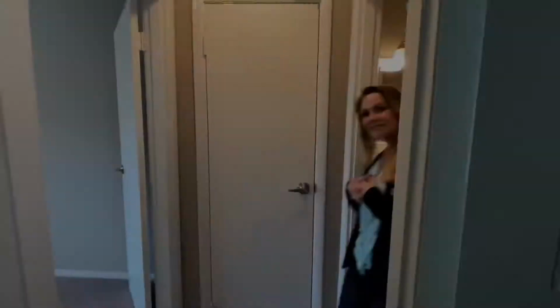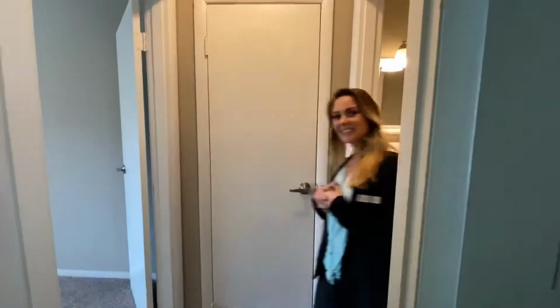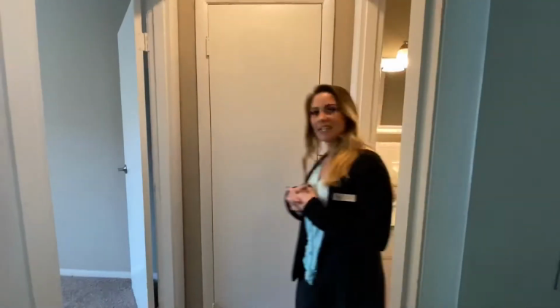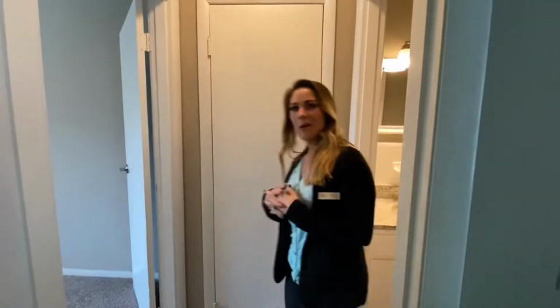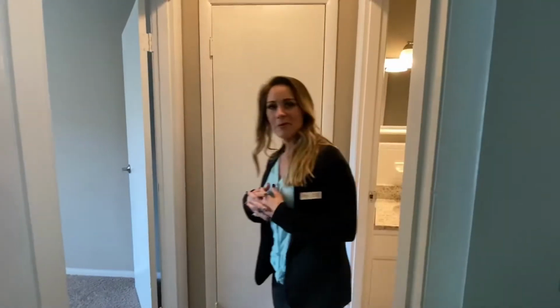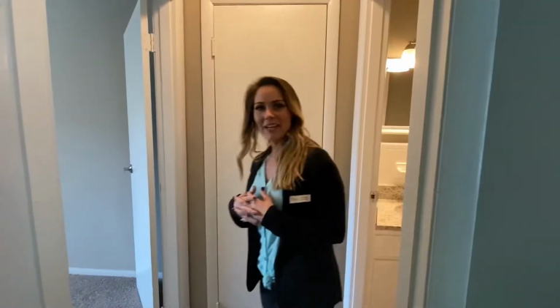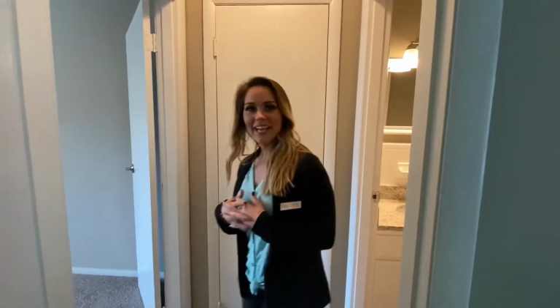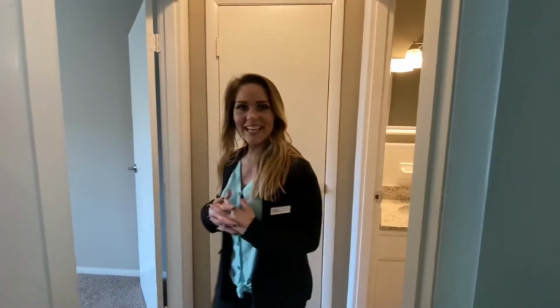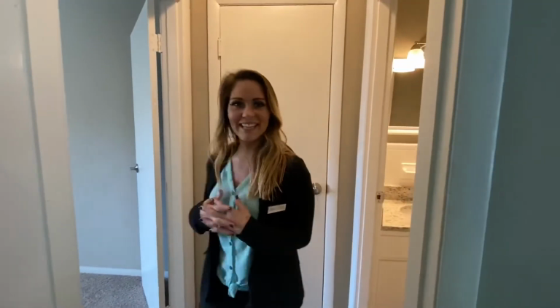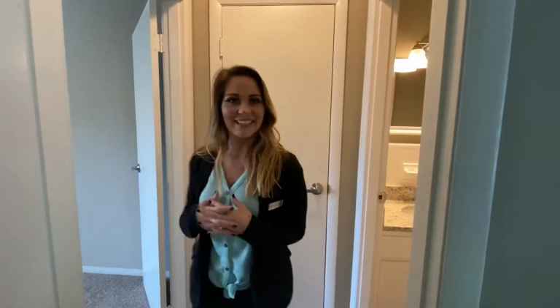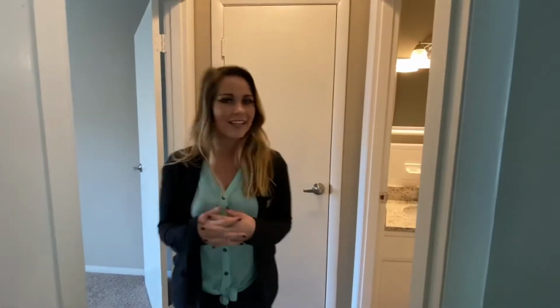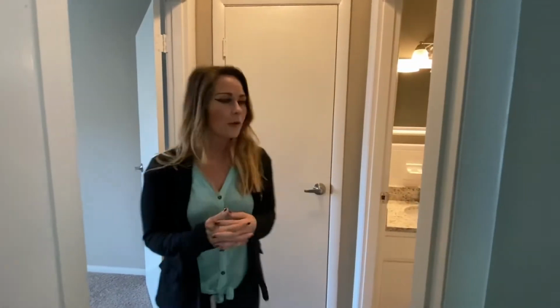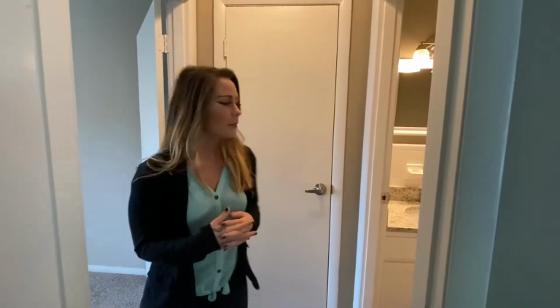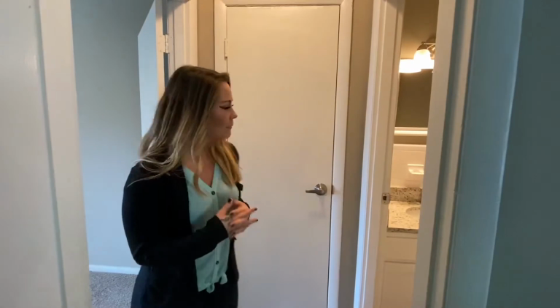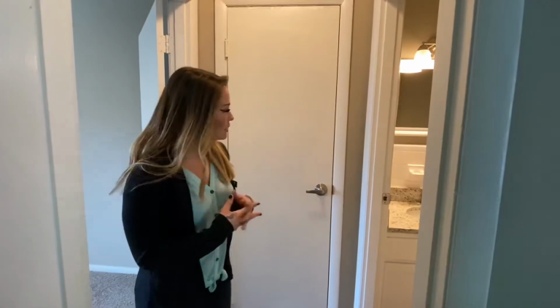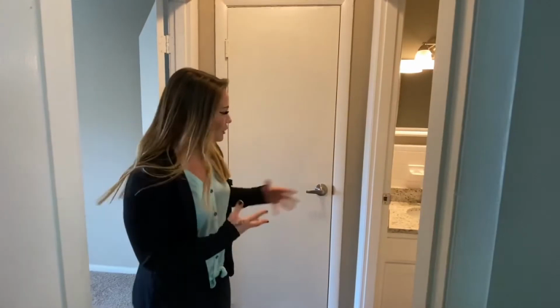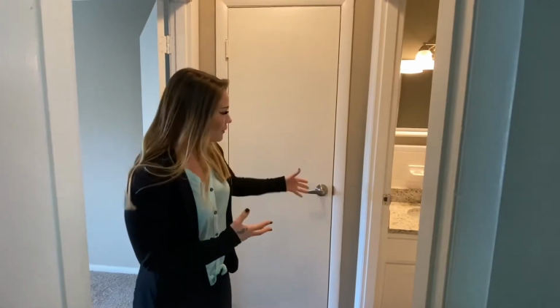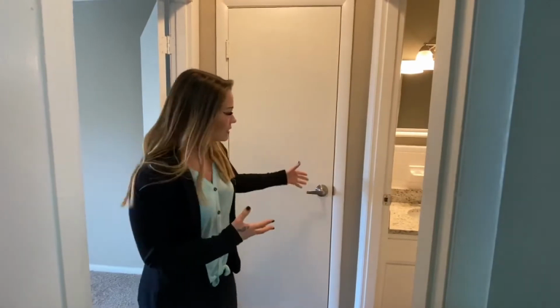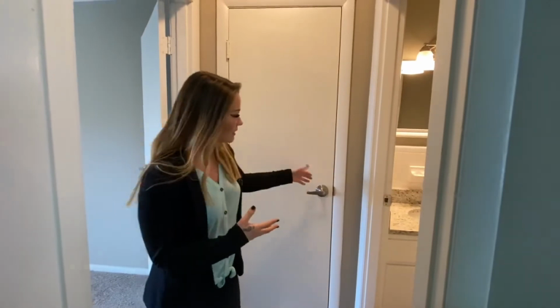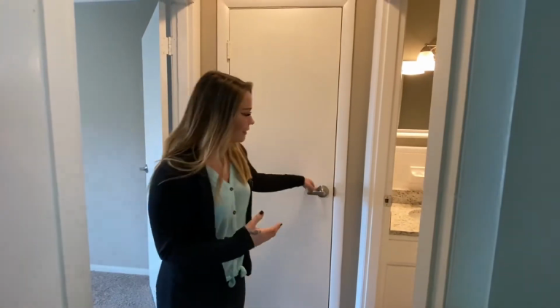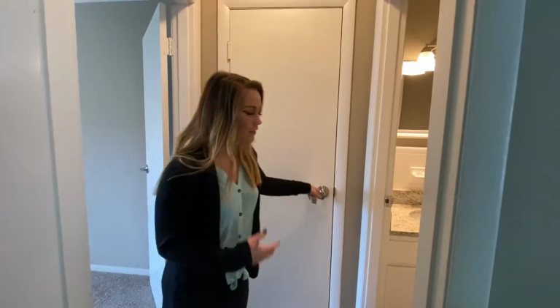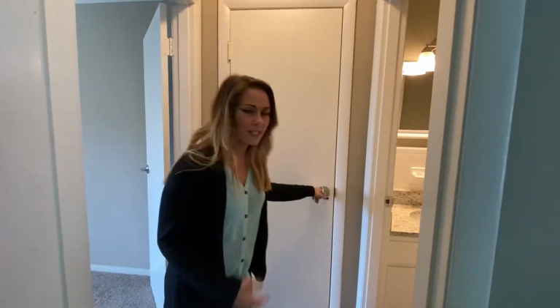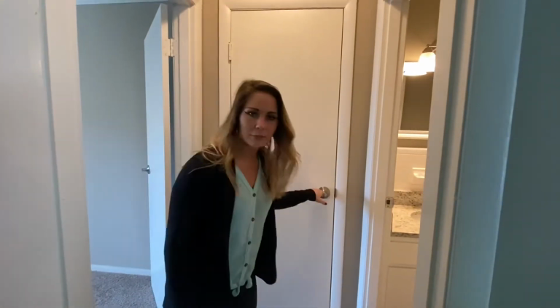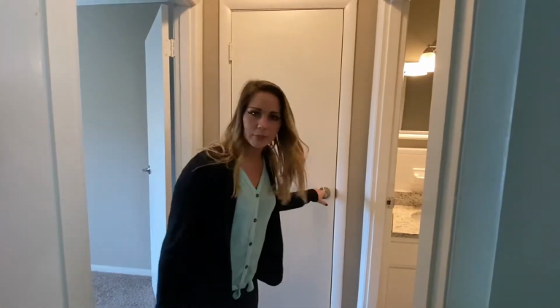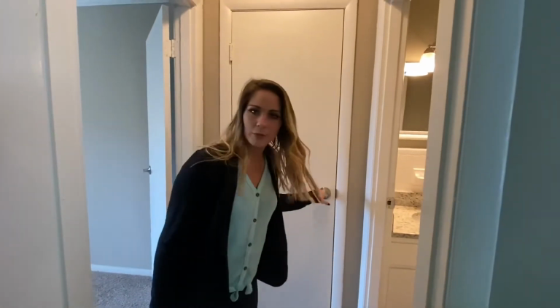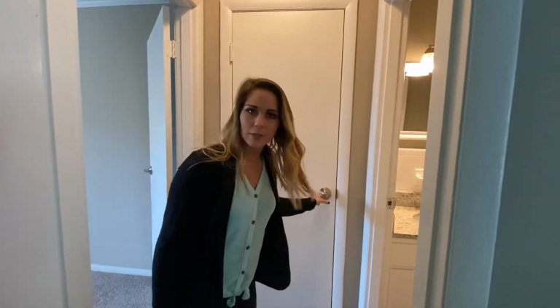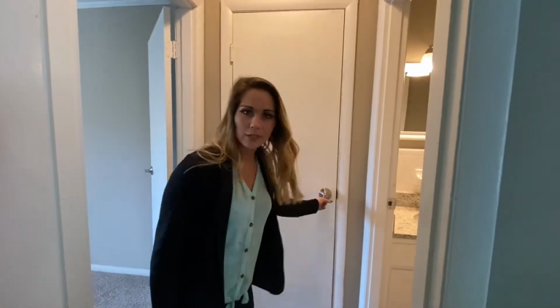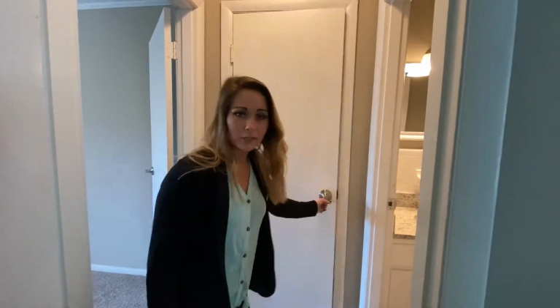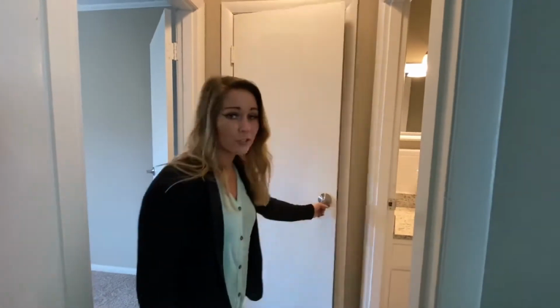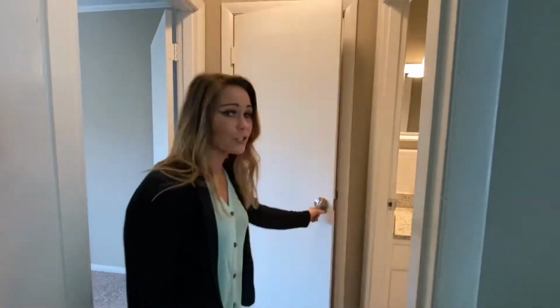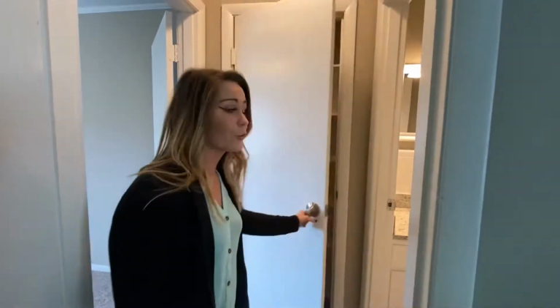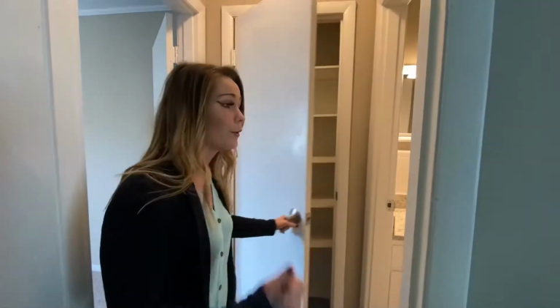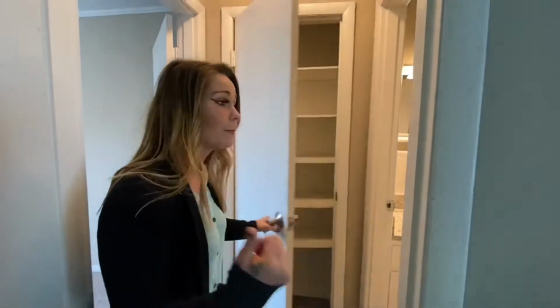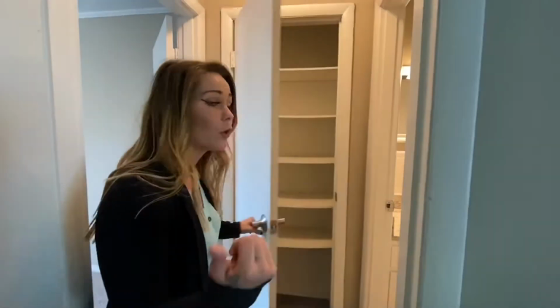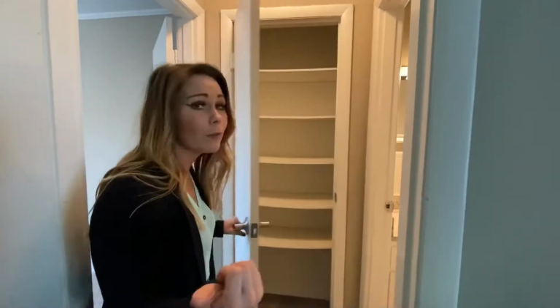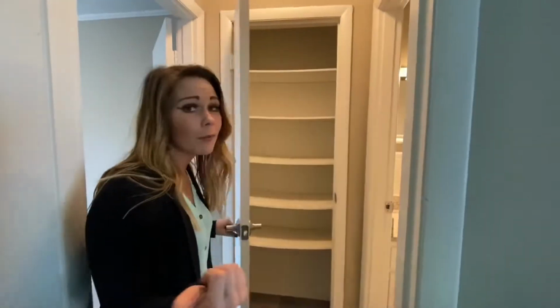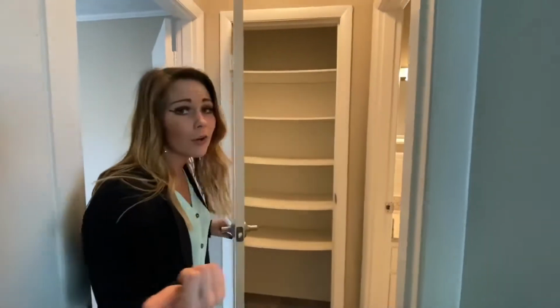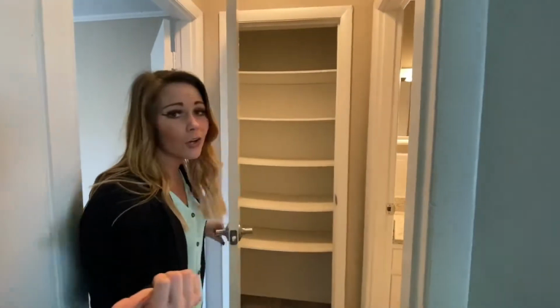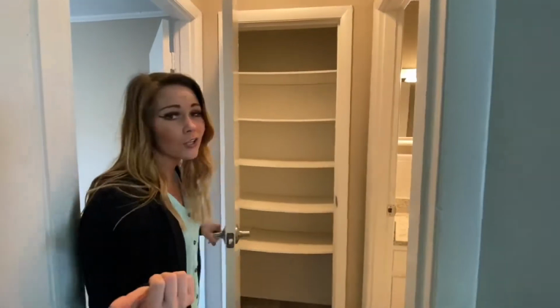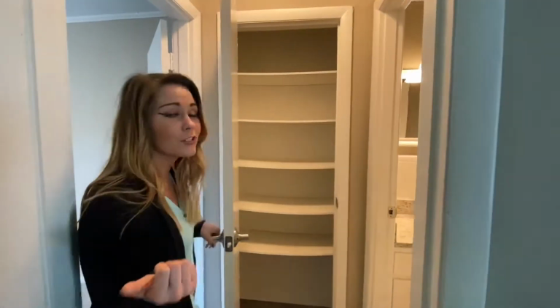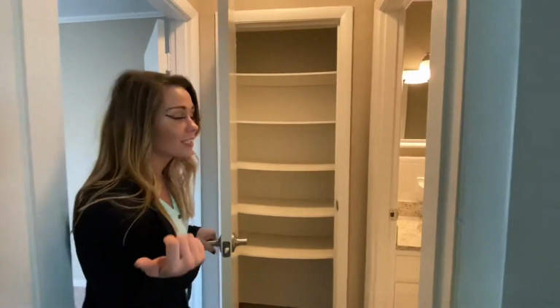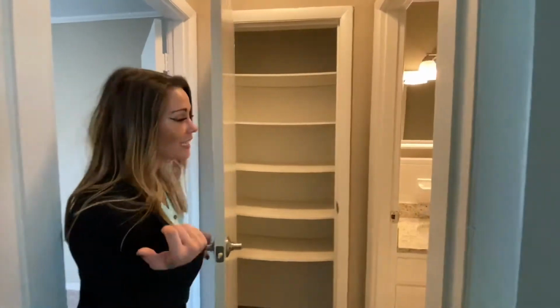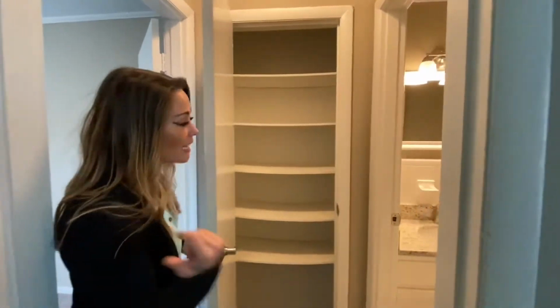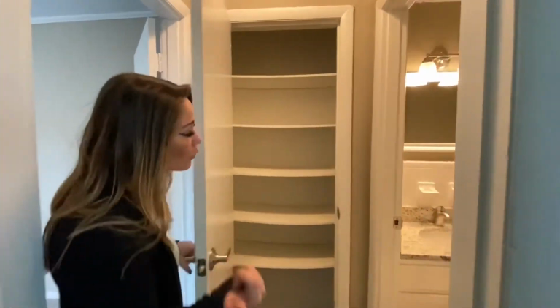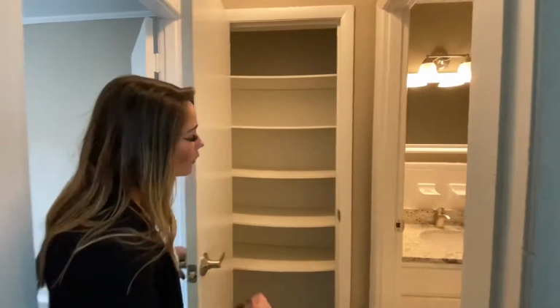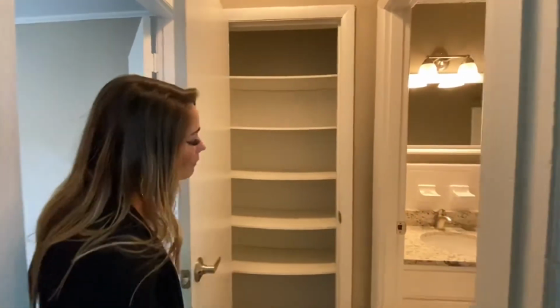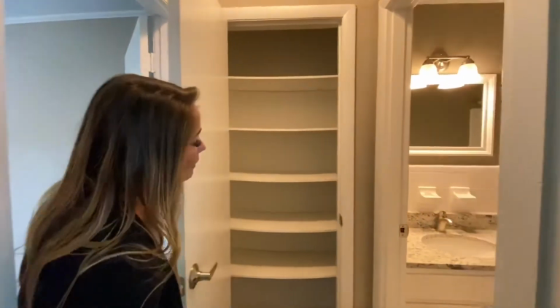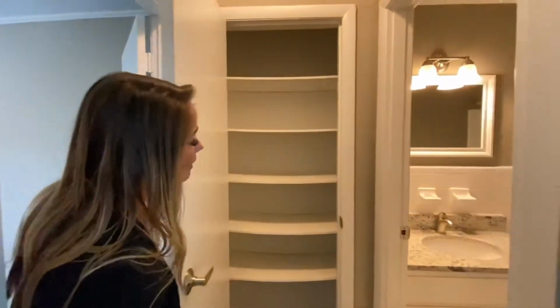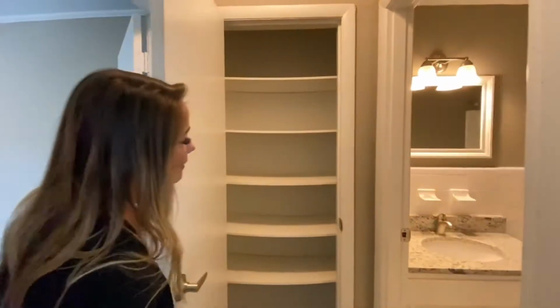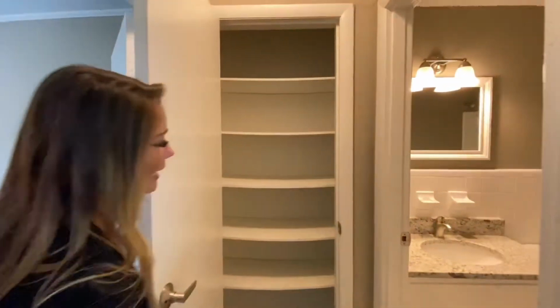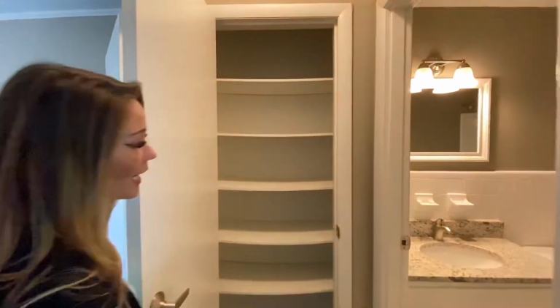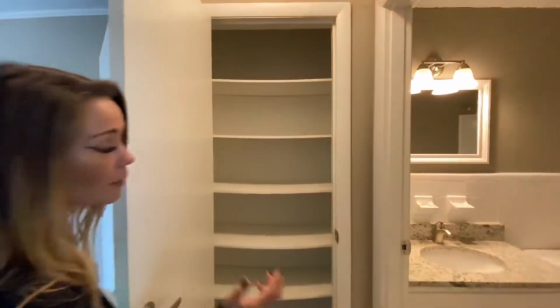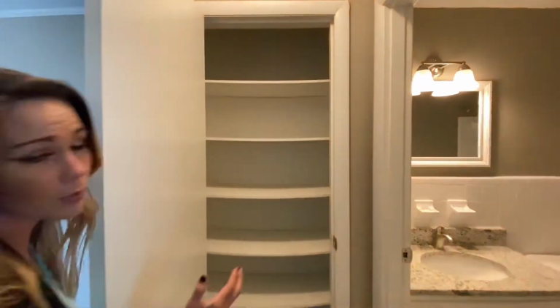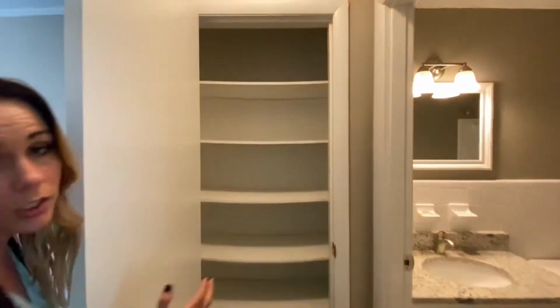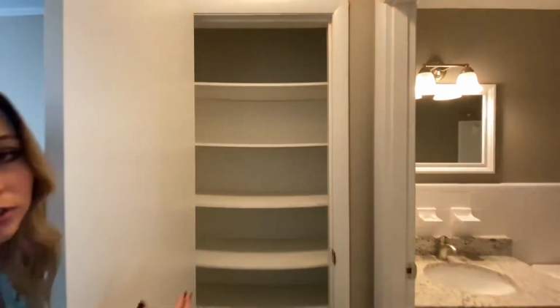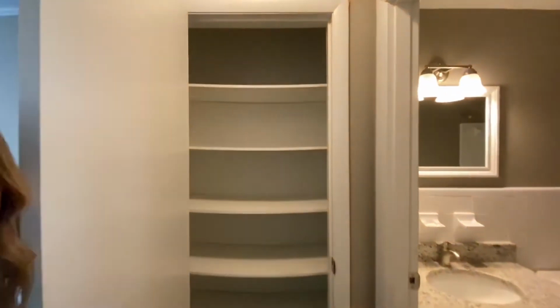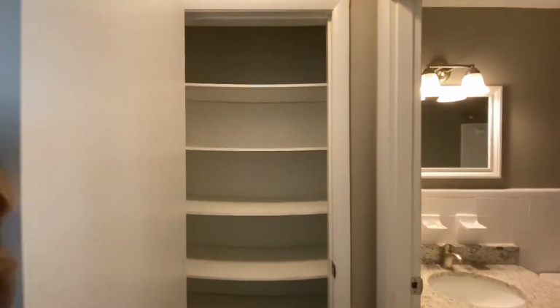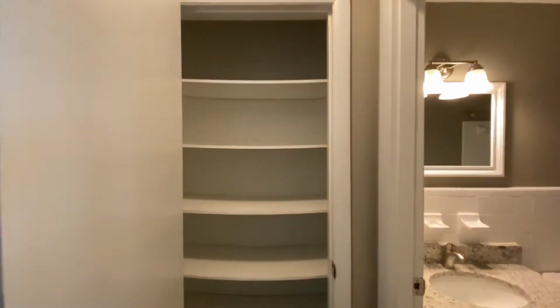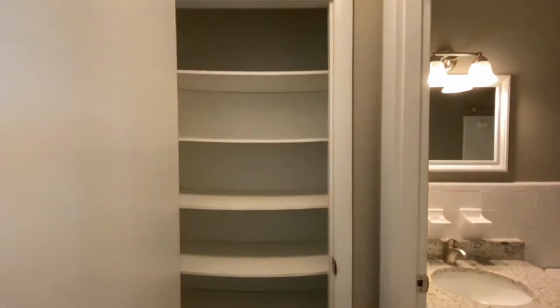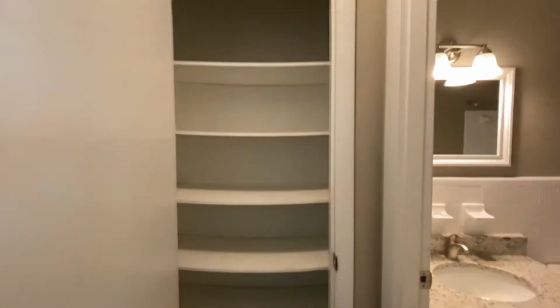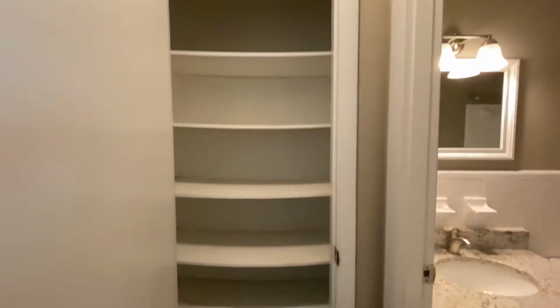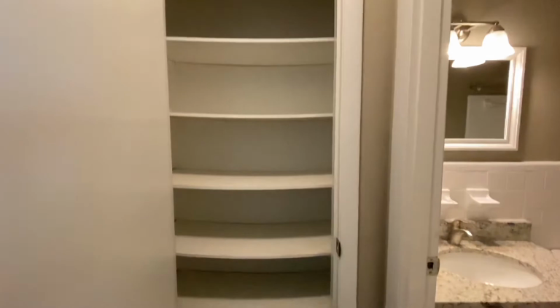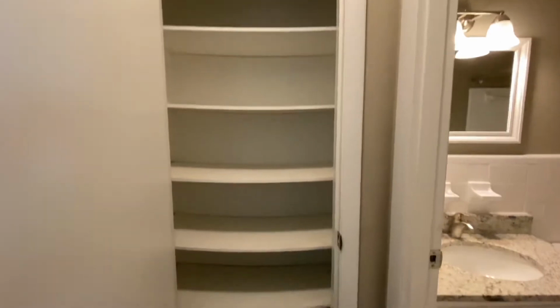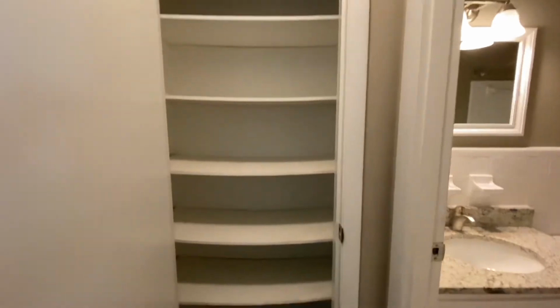Let me show you this closet really quick so you can store your bowling balls, ski equipment, hair brushes, anything you need.